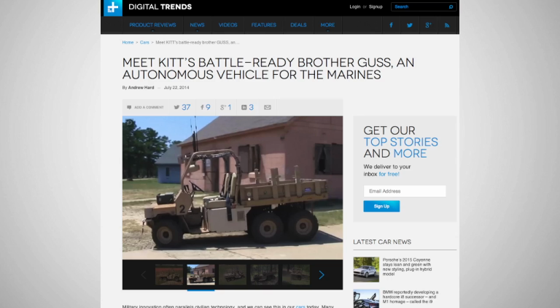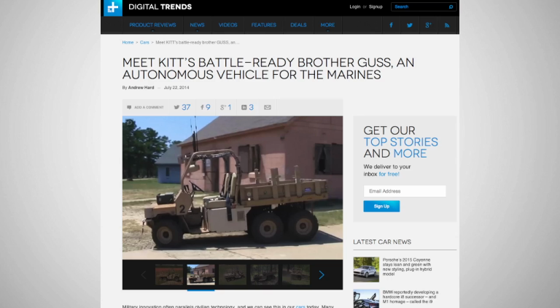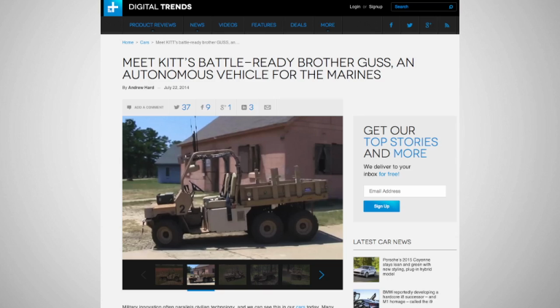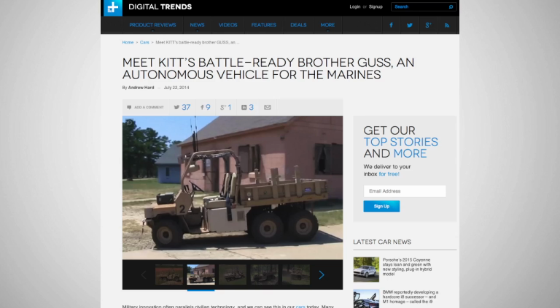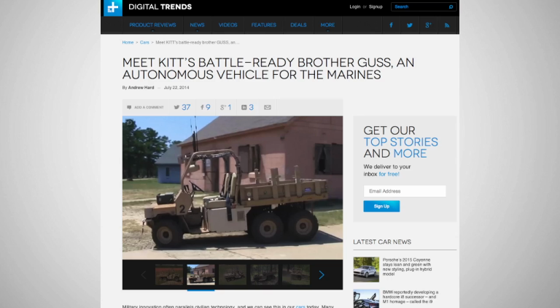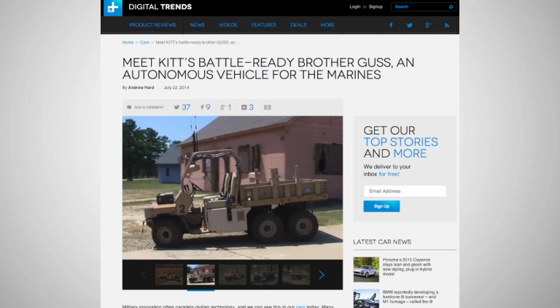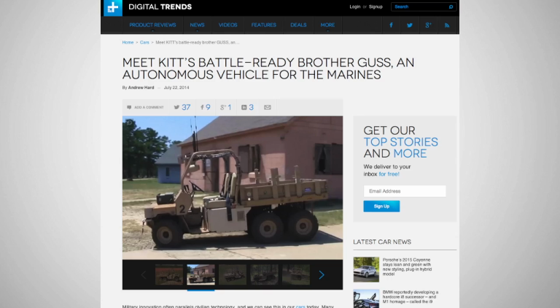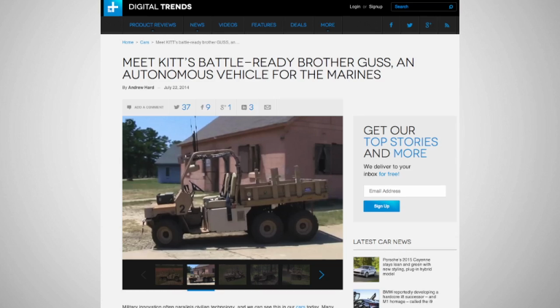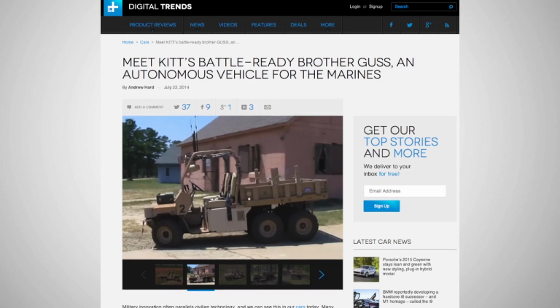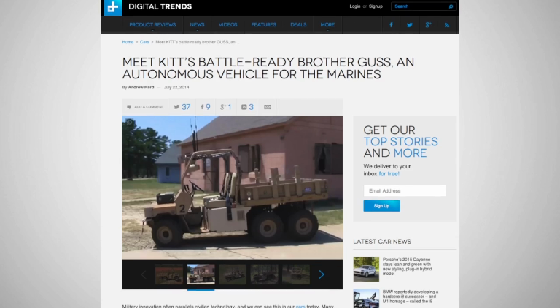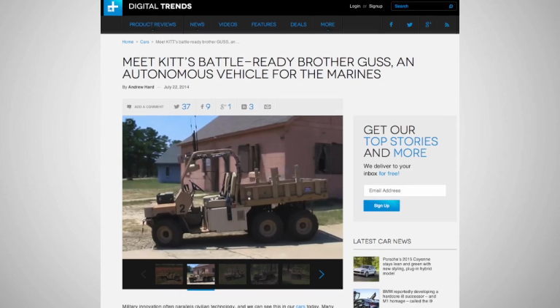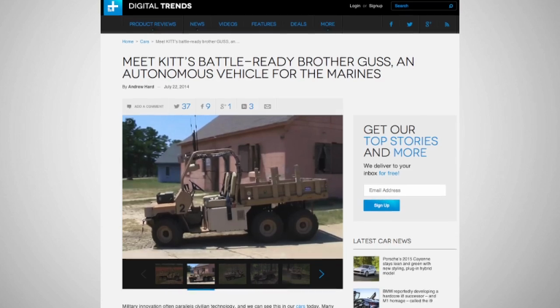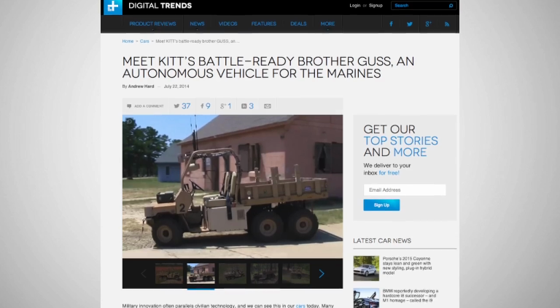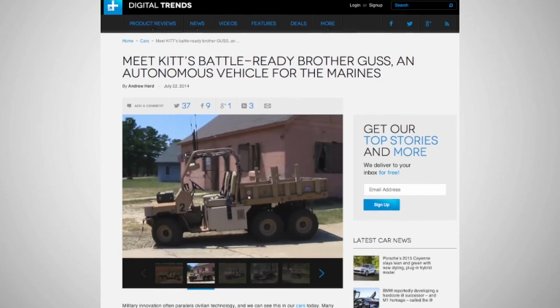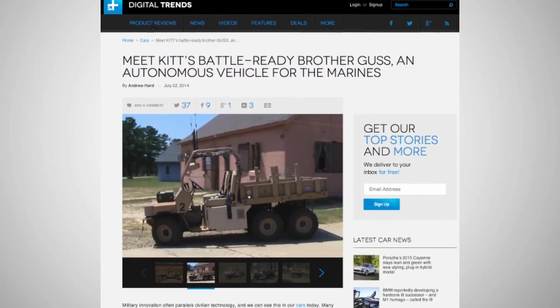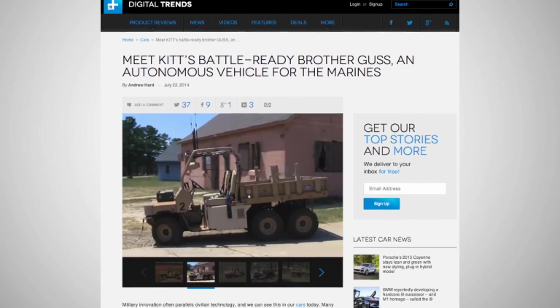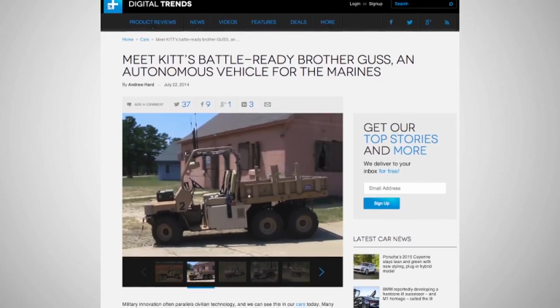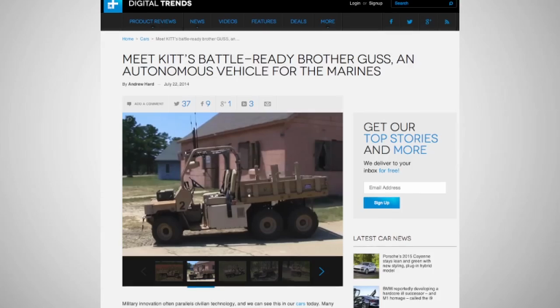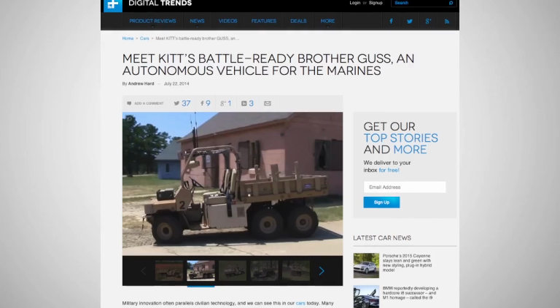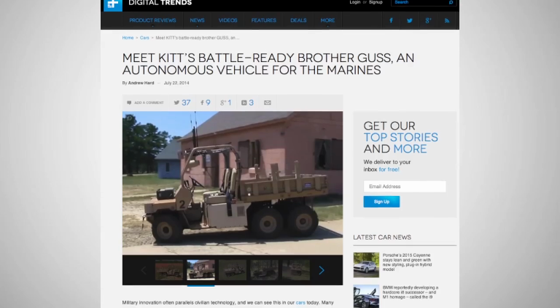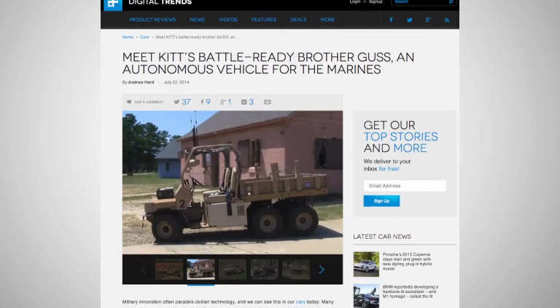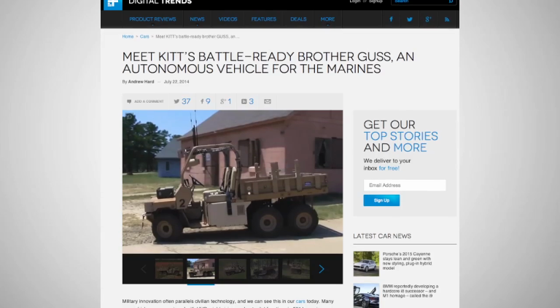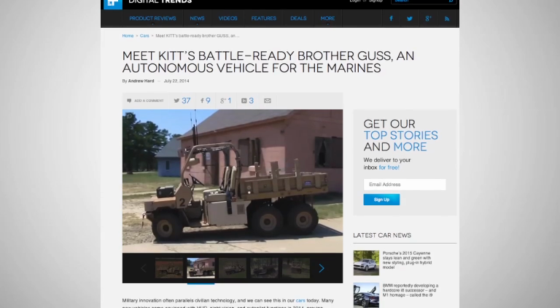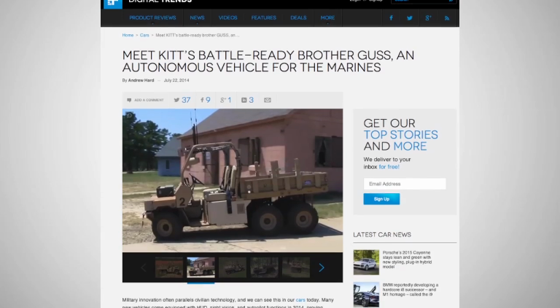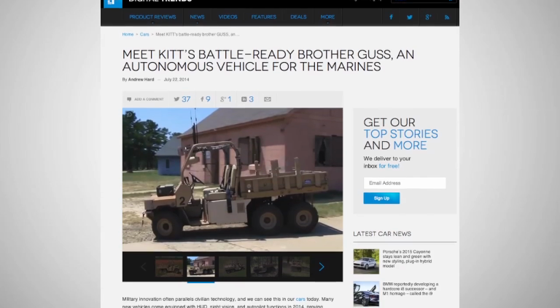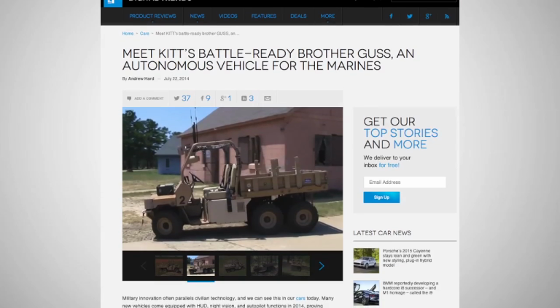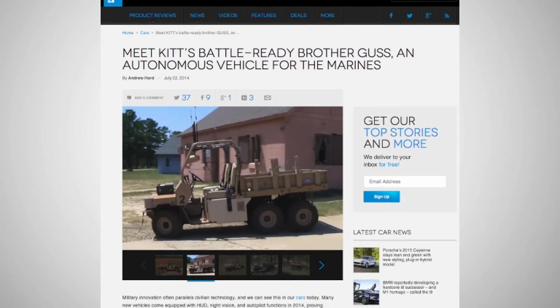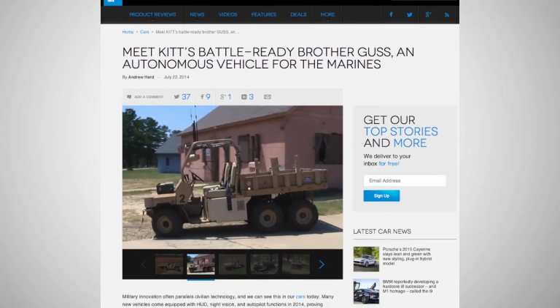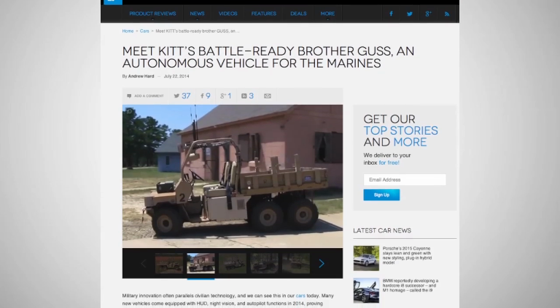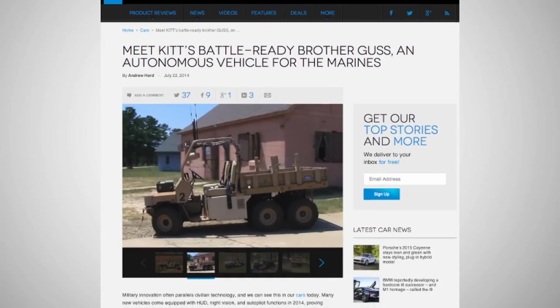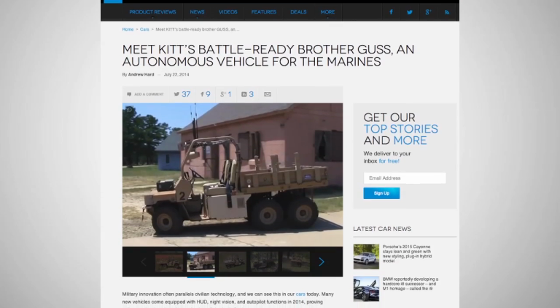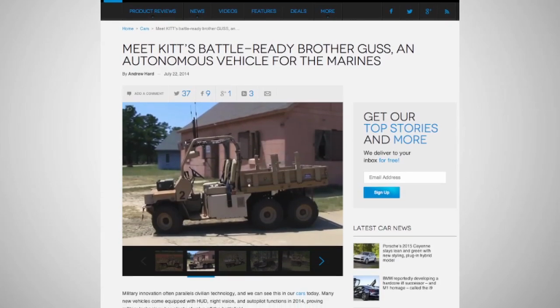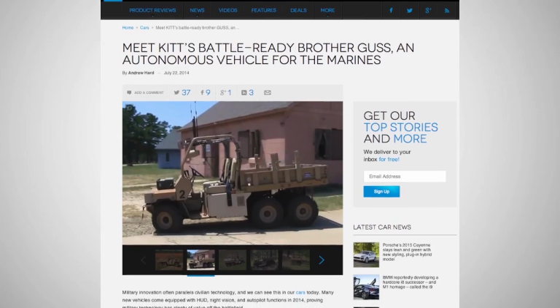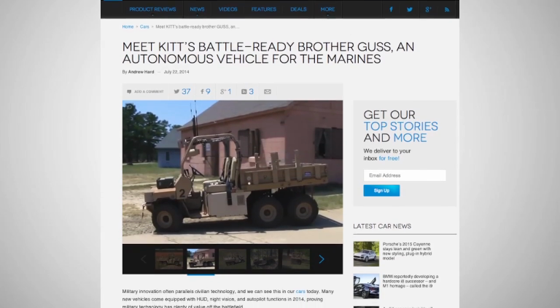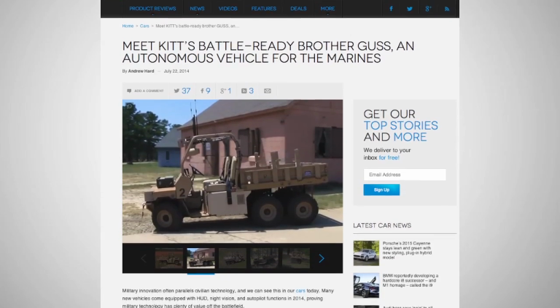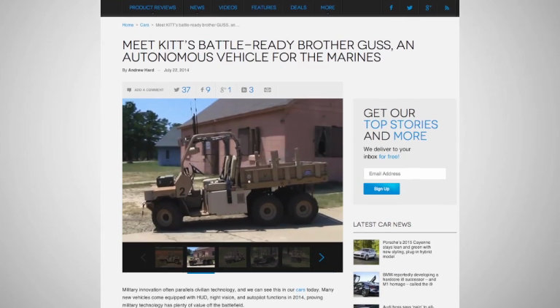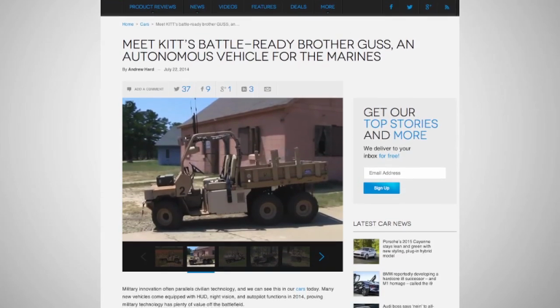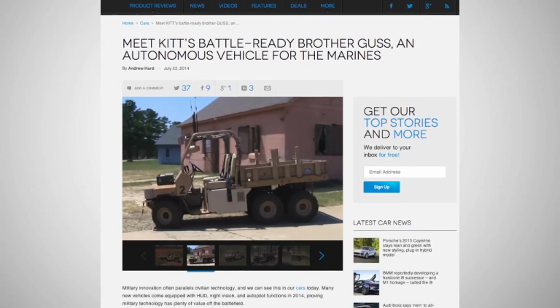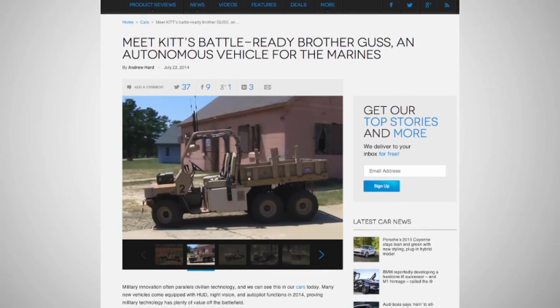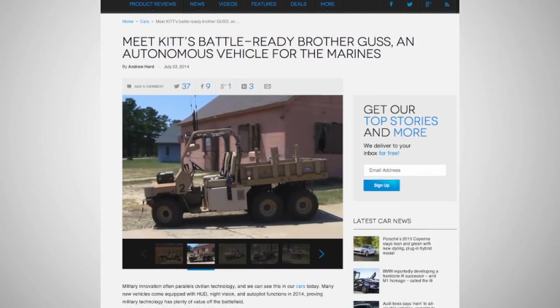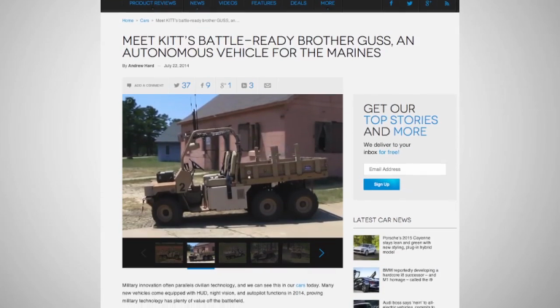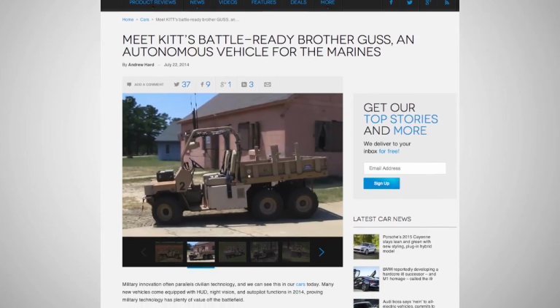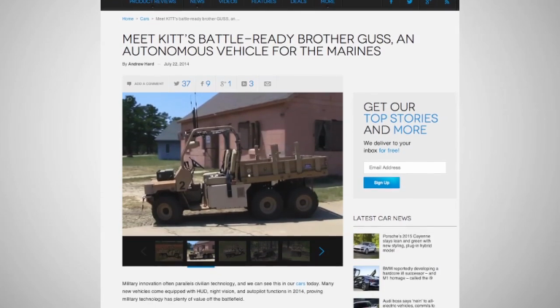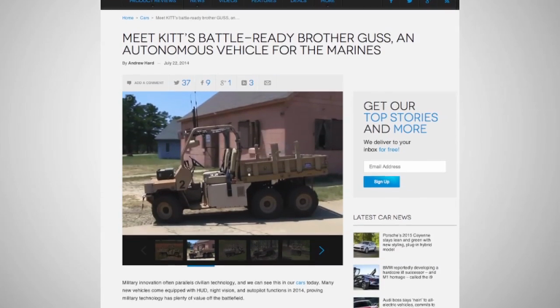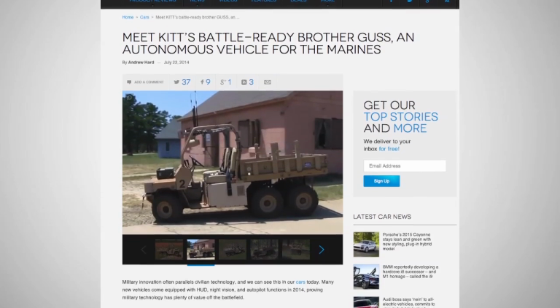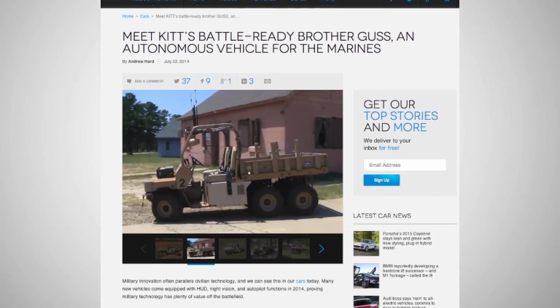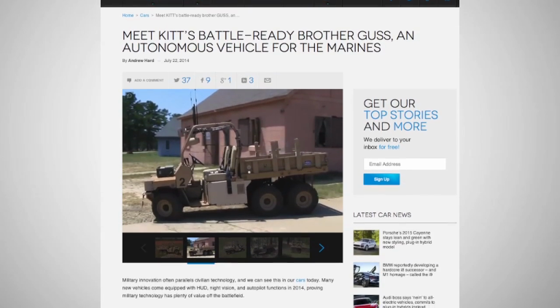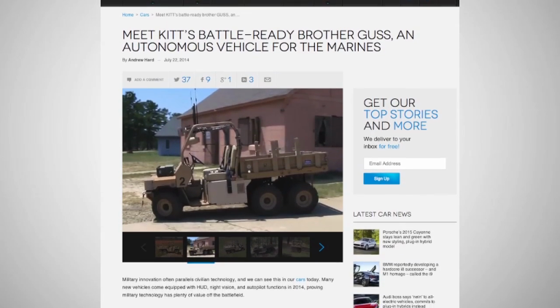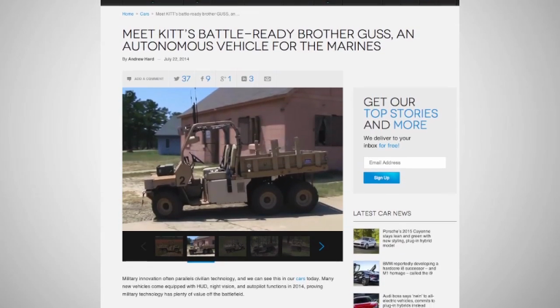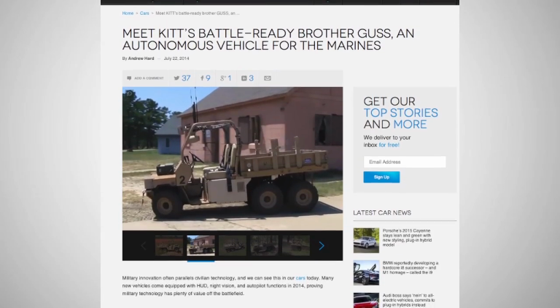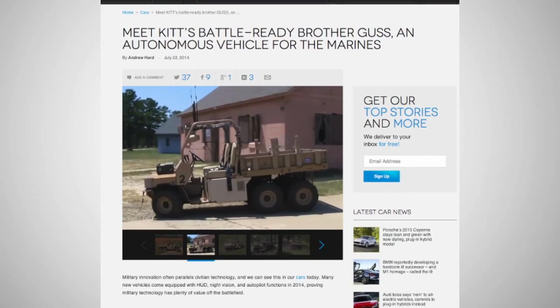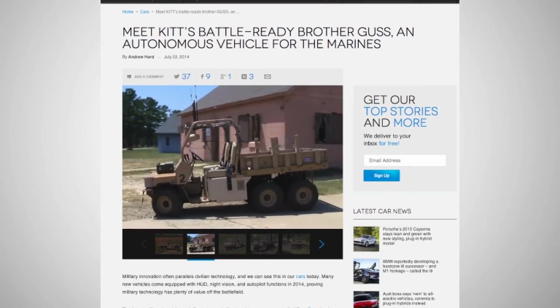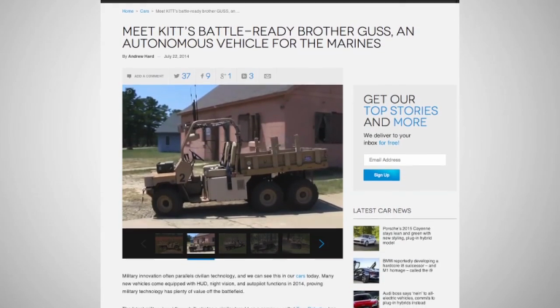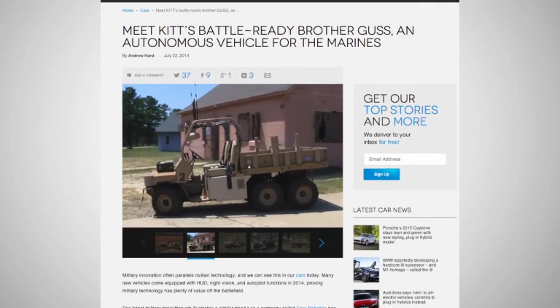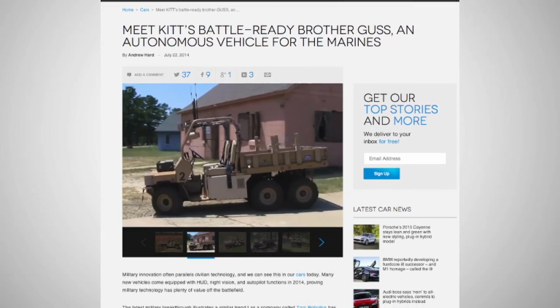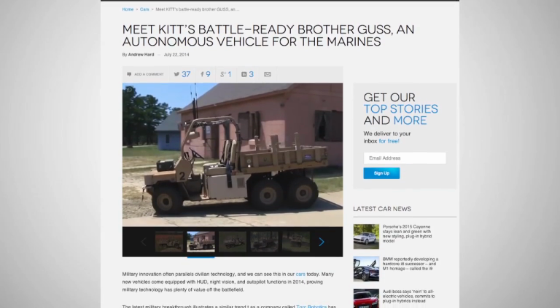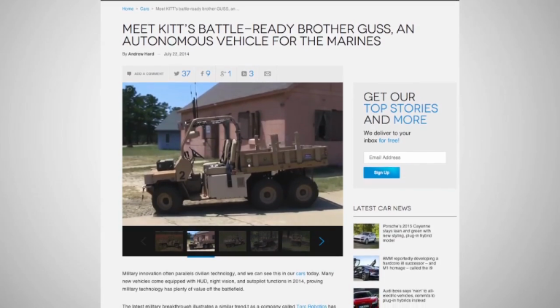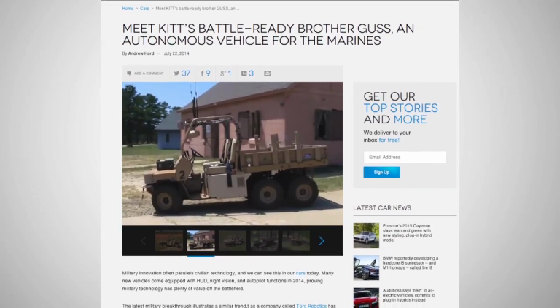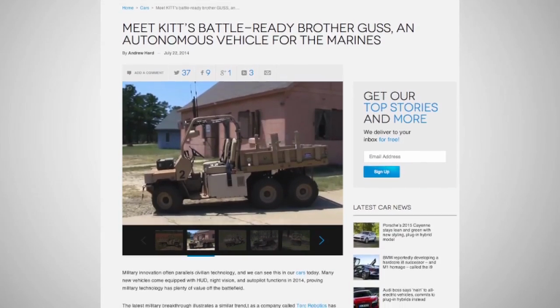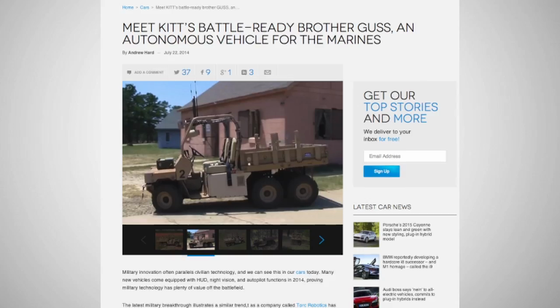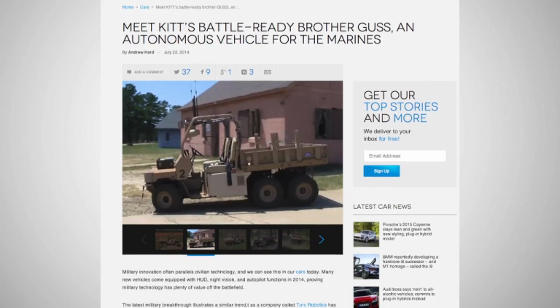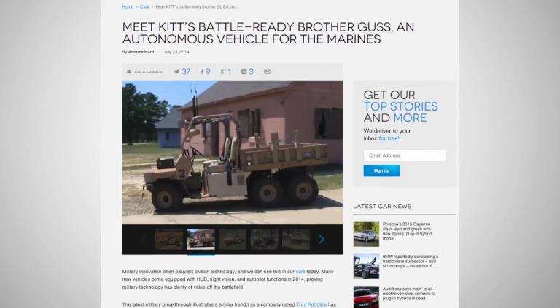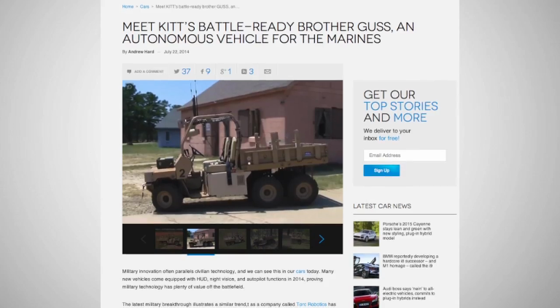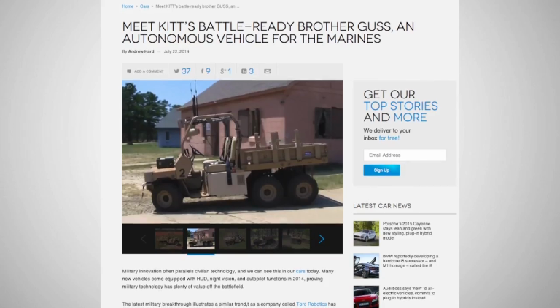GUS has the ability to carry roughly 1,900 pounds. Unfortunately, the vehicle can only reach a speed of 5 miles per hour, but it's still in the prototype phase.